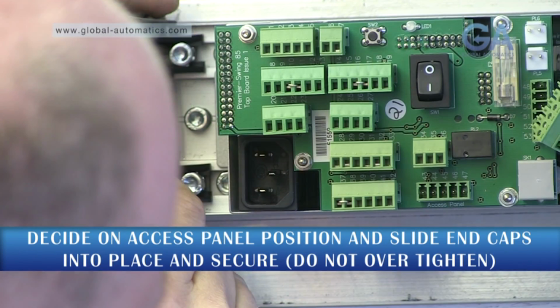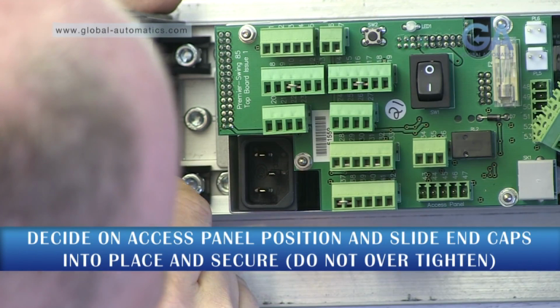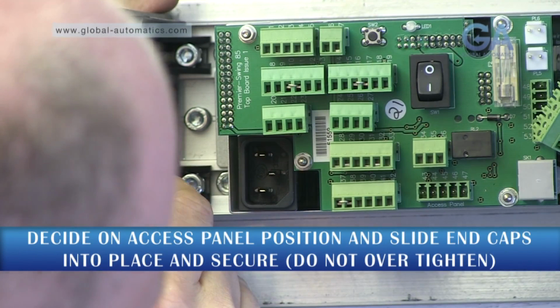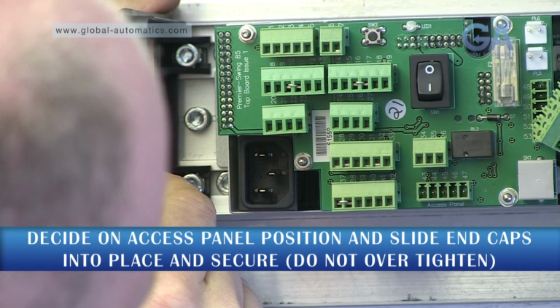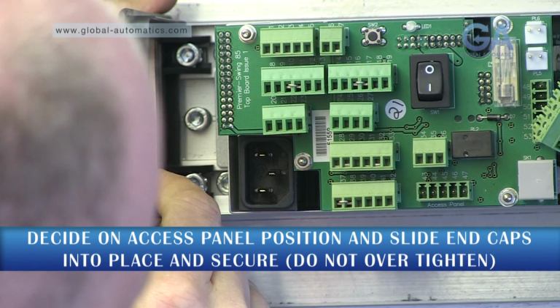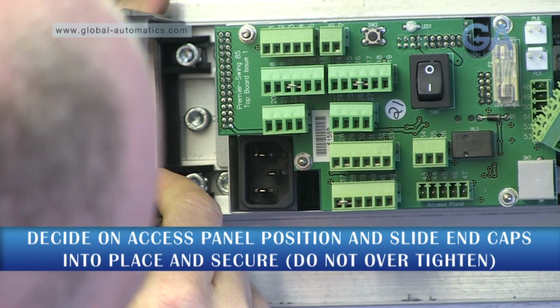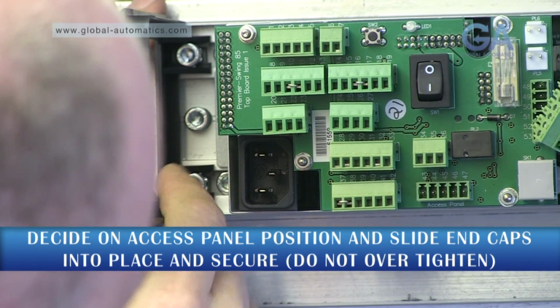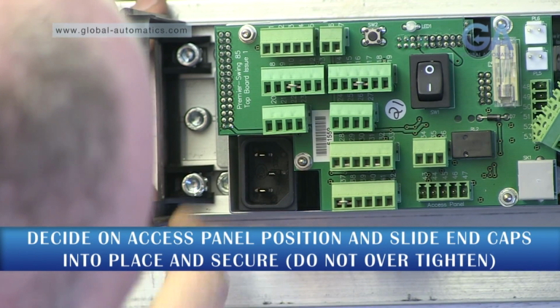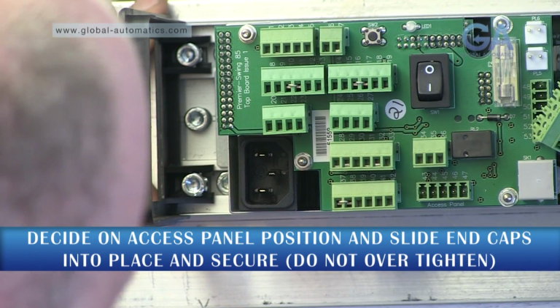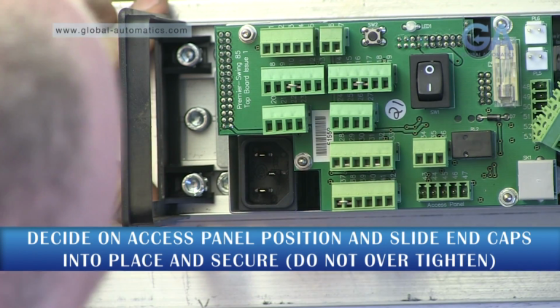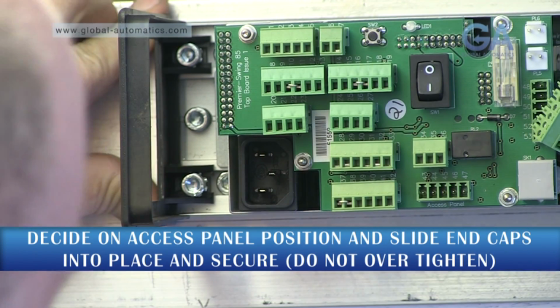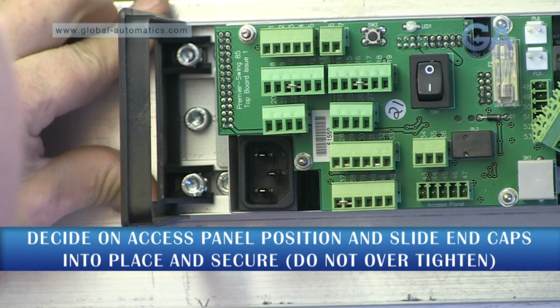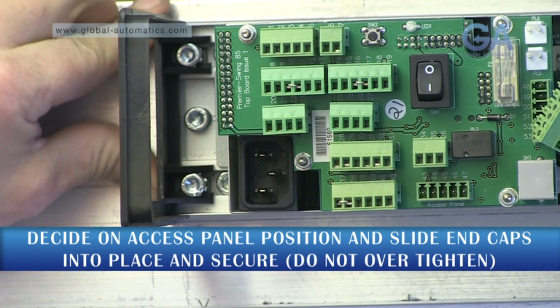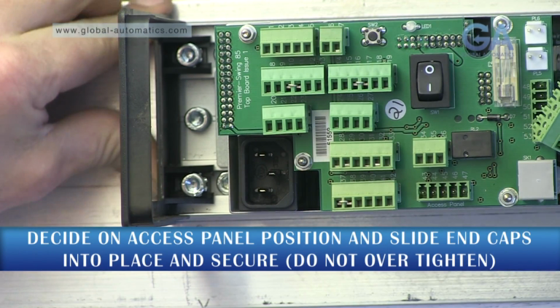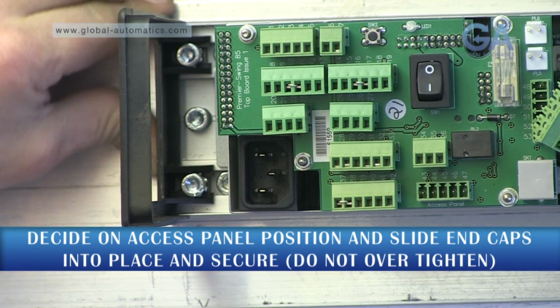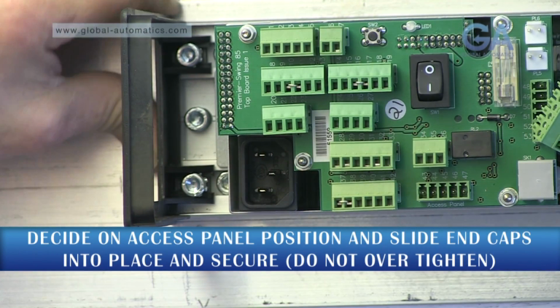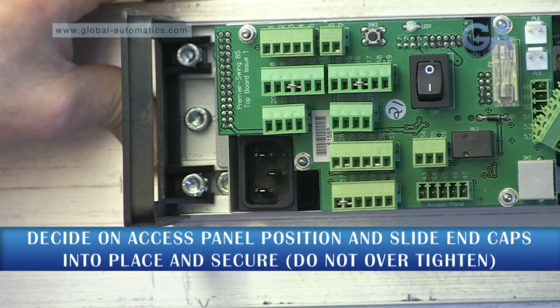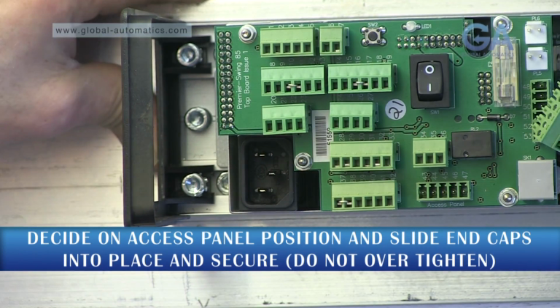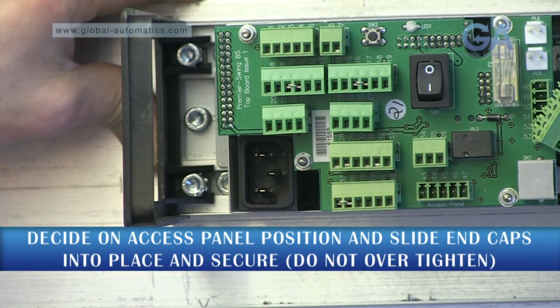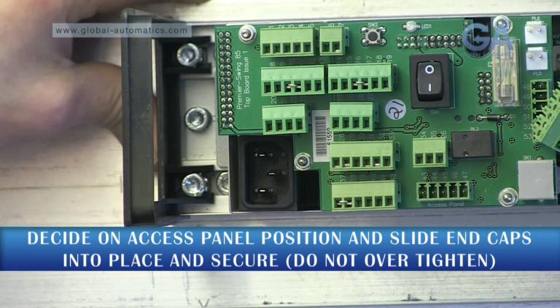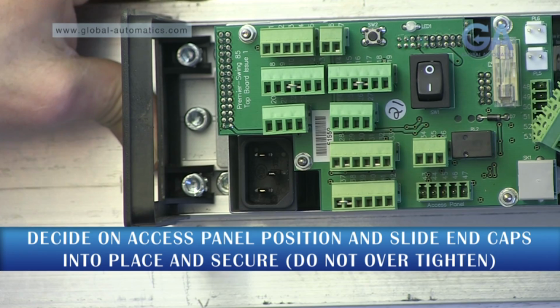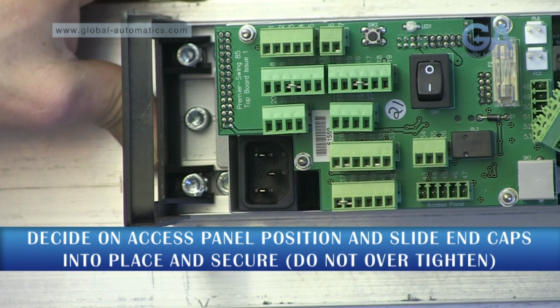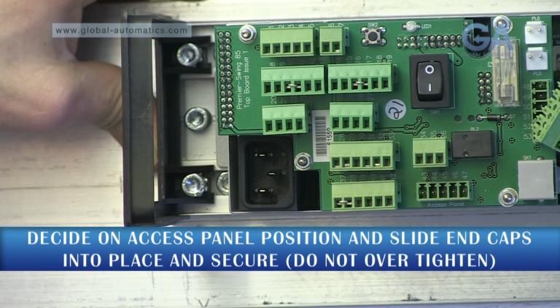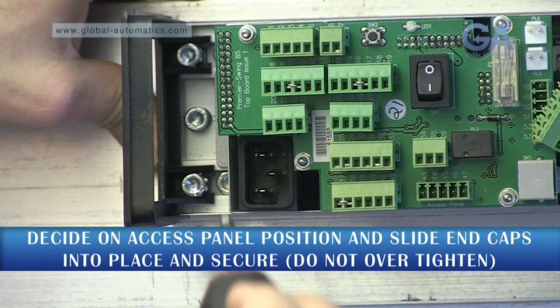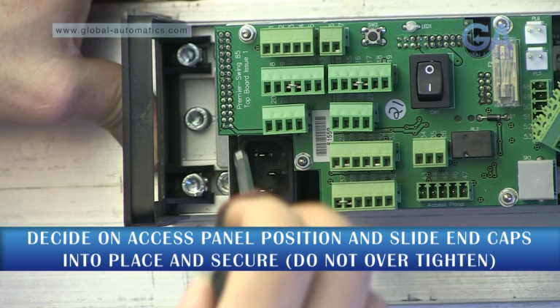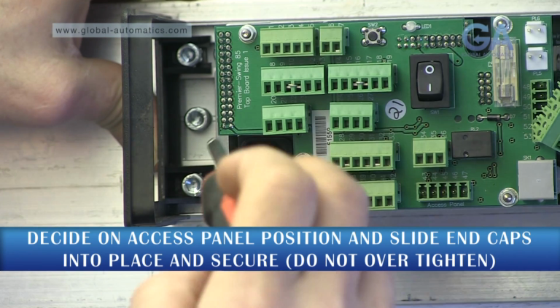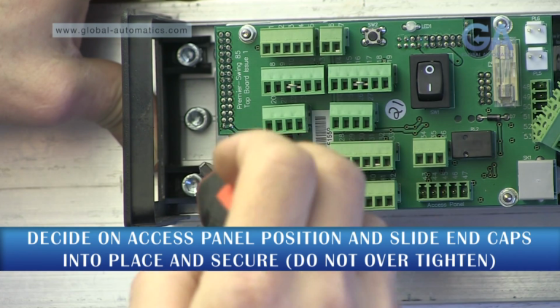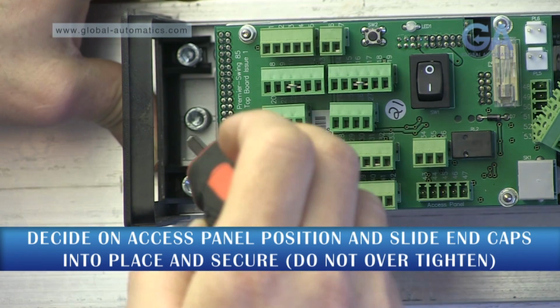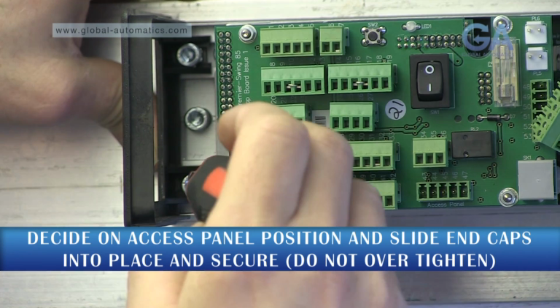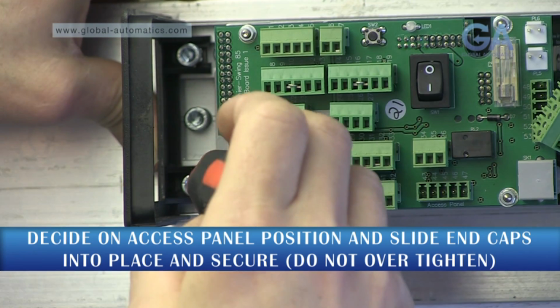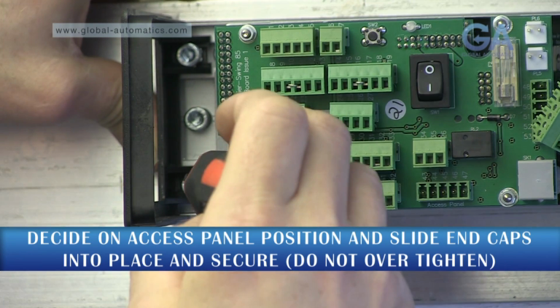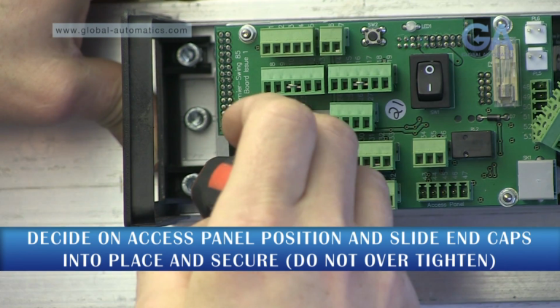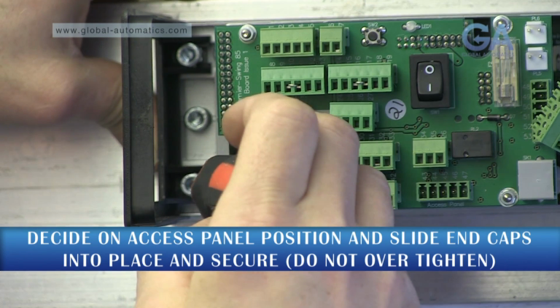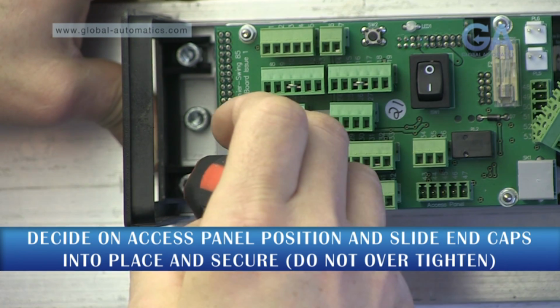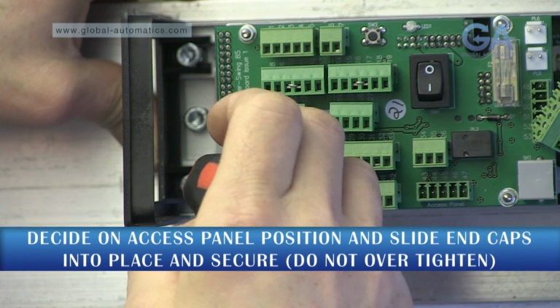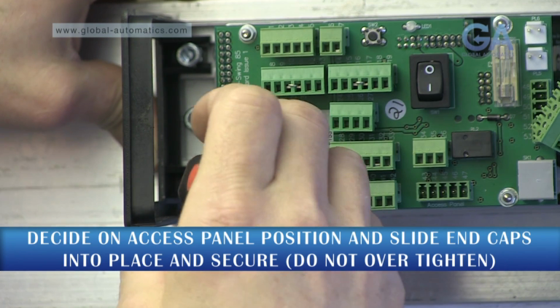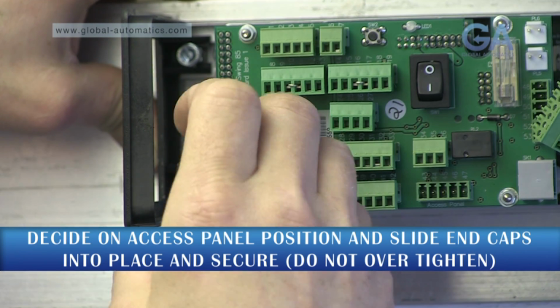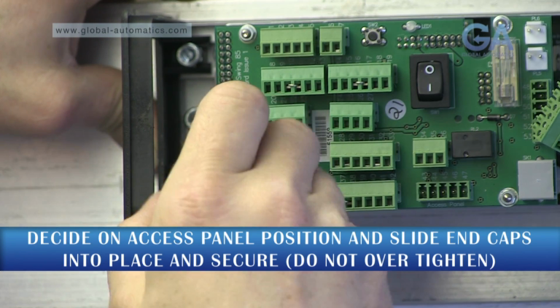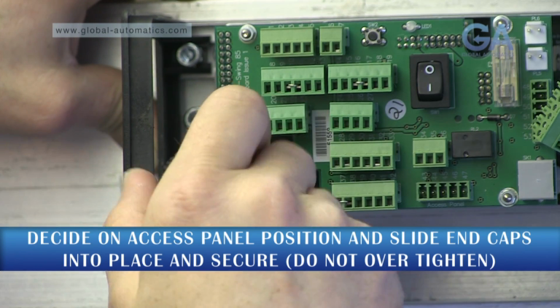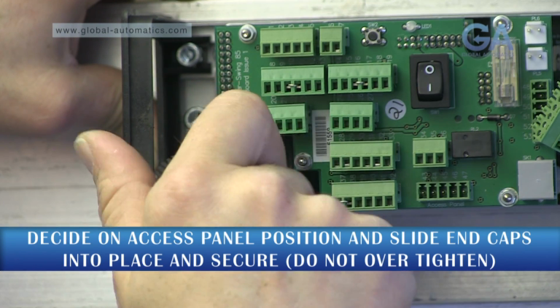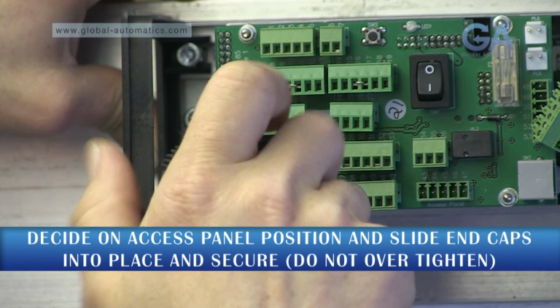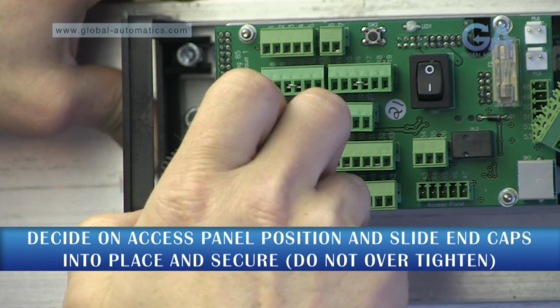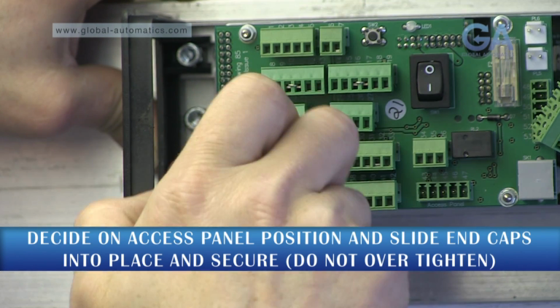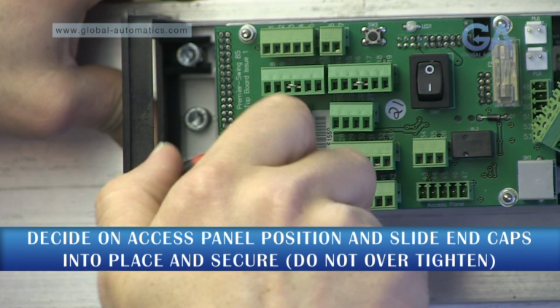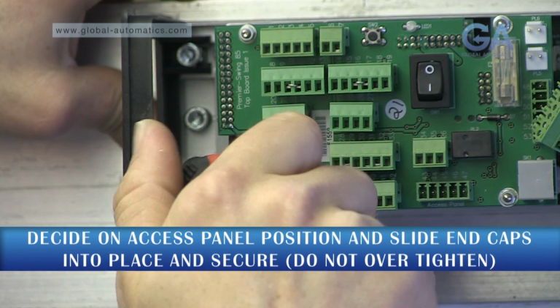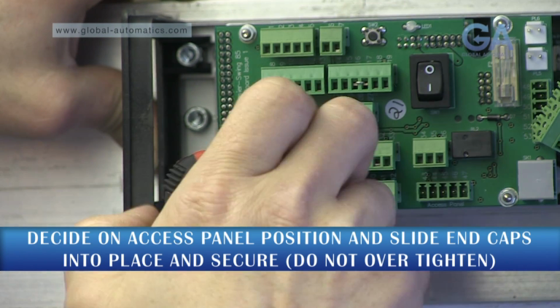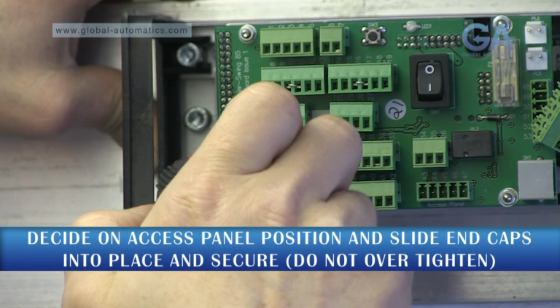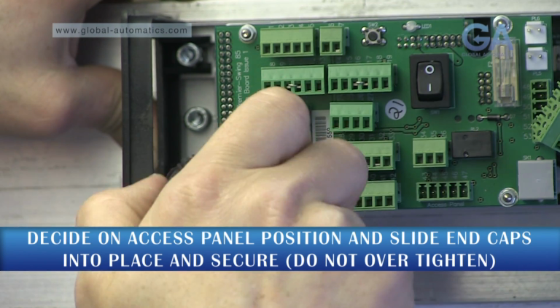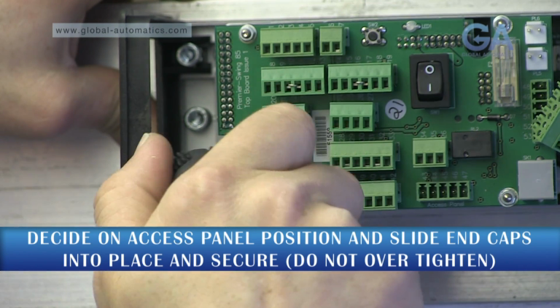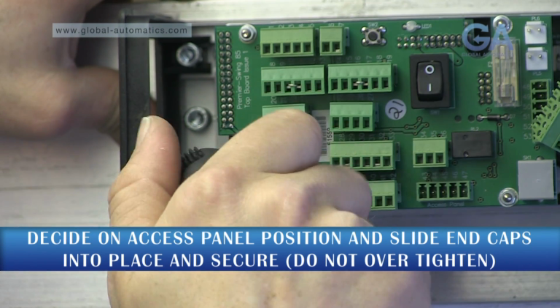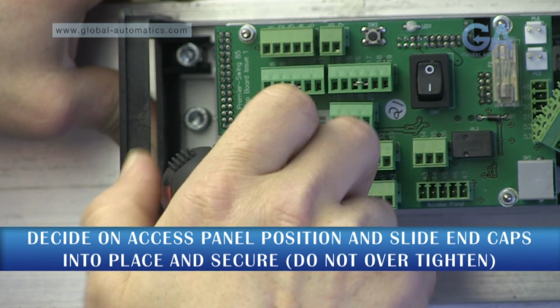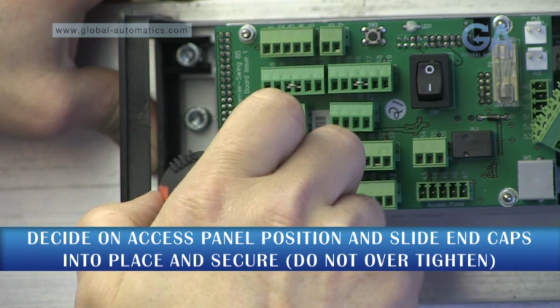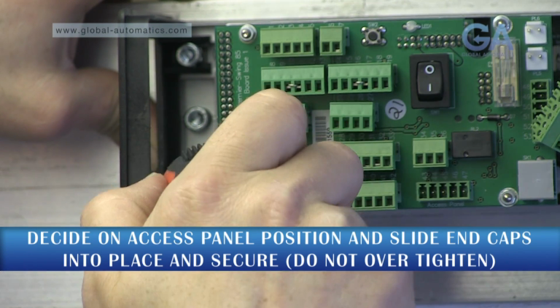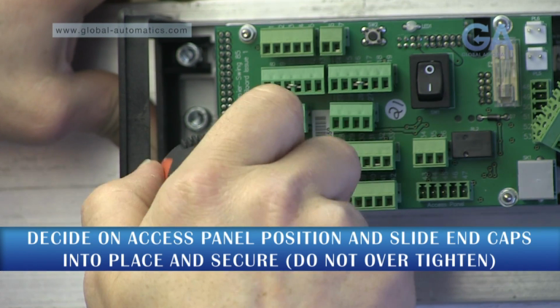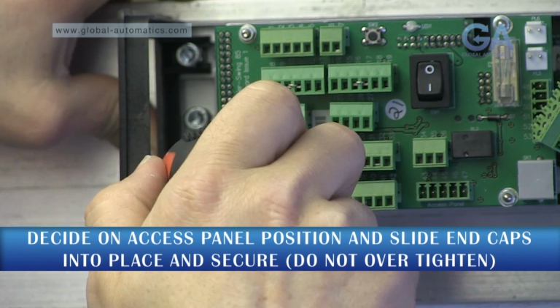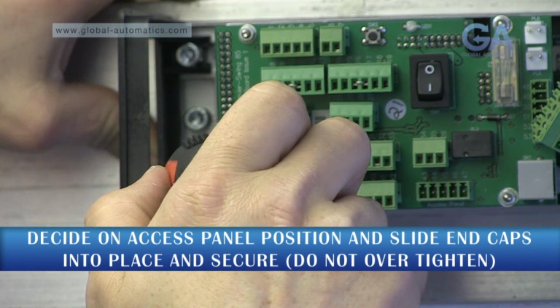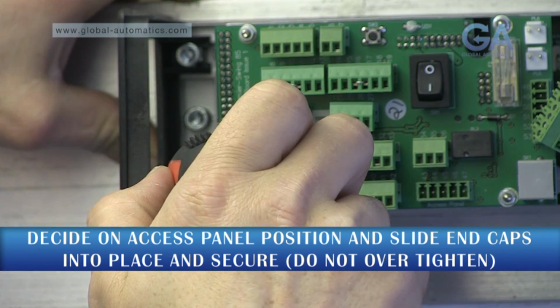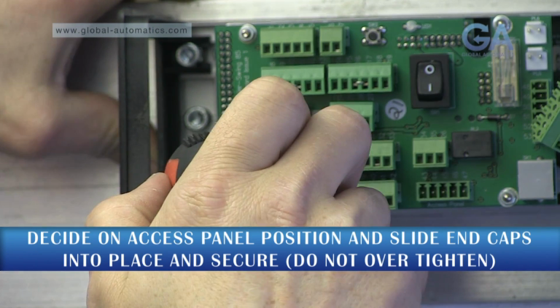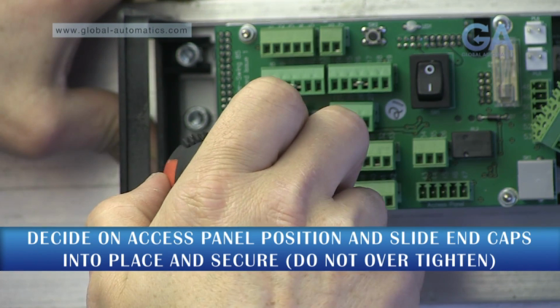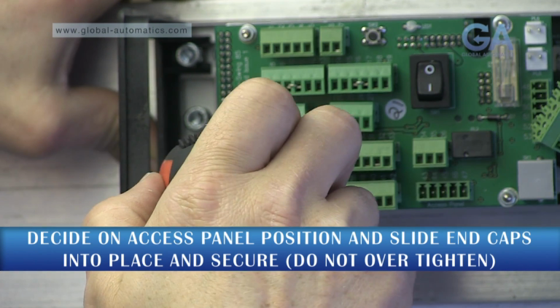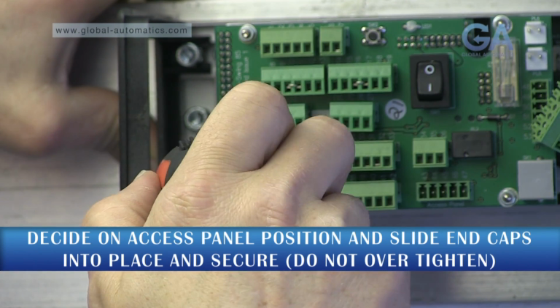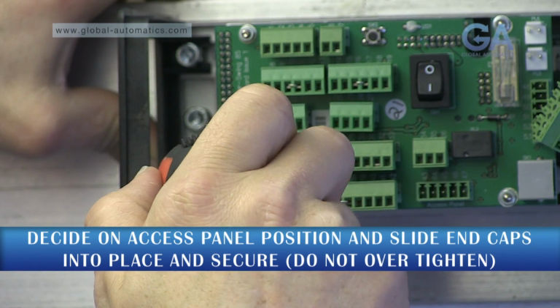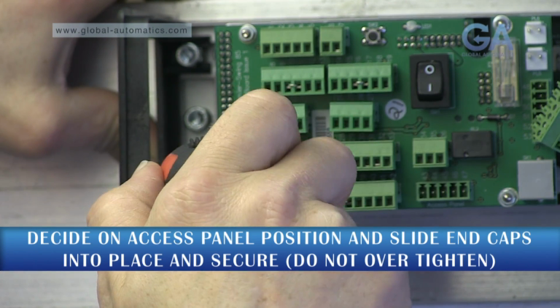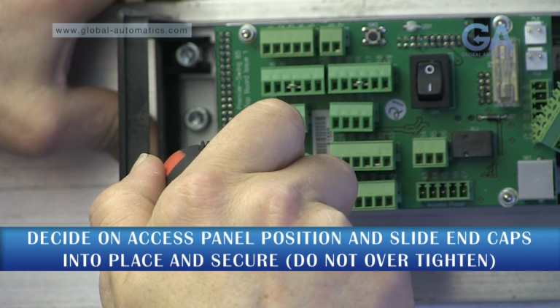Install the end caps. Do not over-tighten, as this can cause them to distort and the cover not to fit properly.